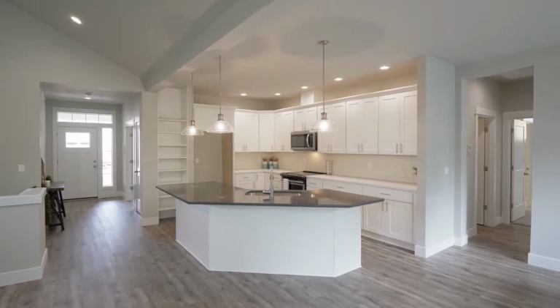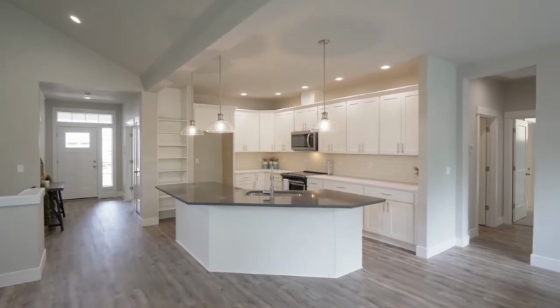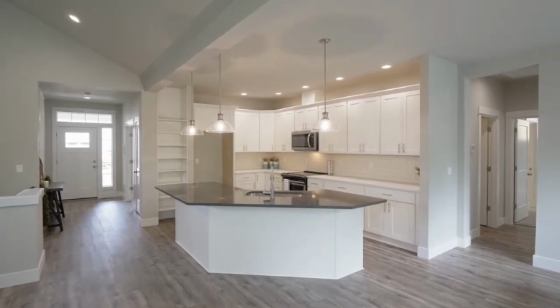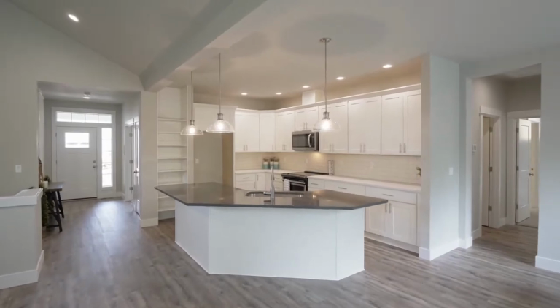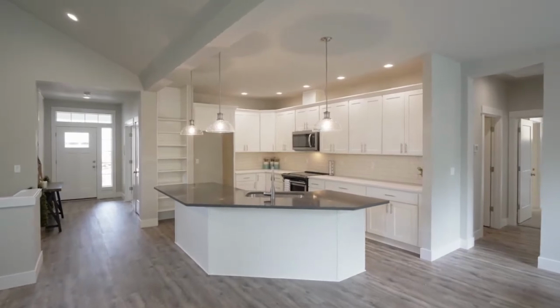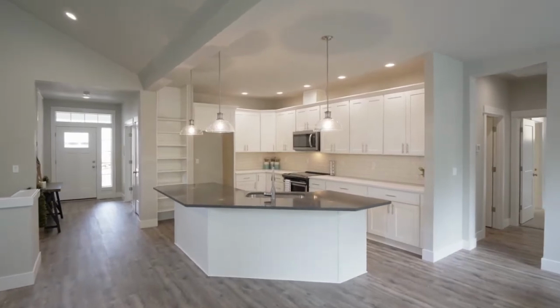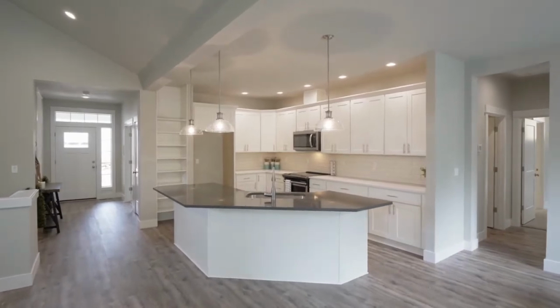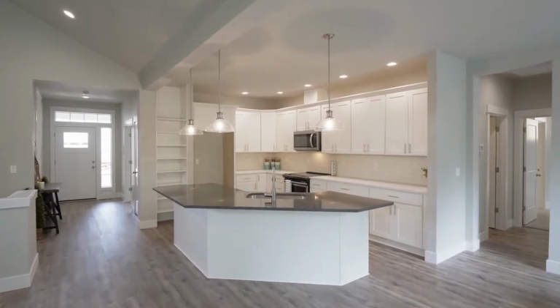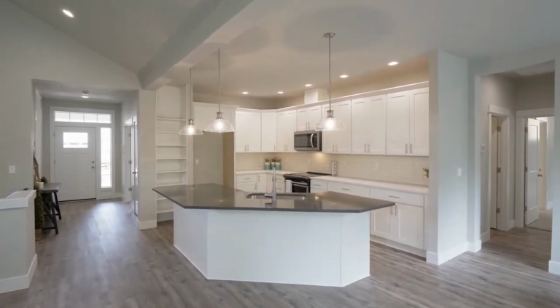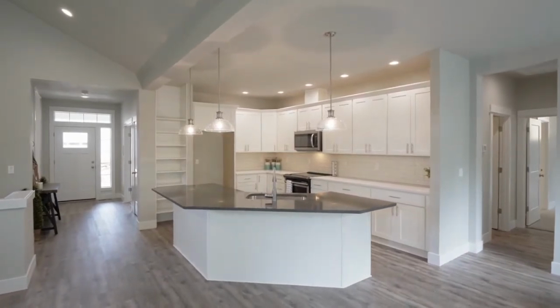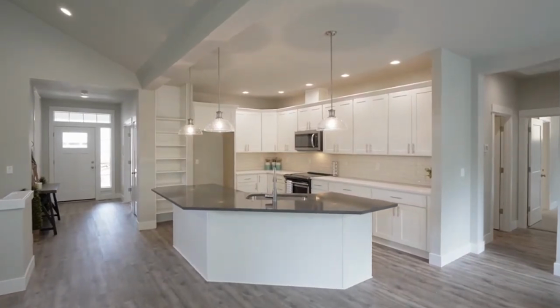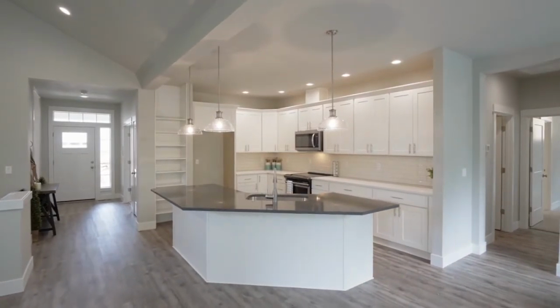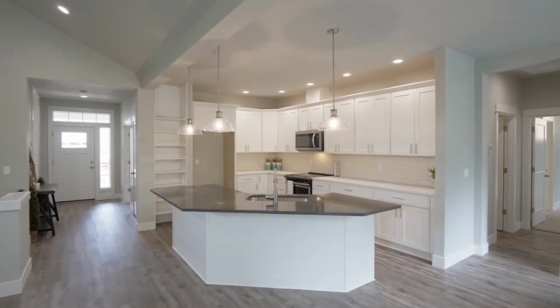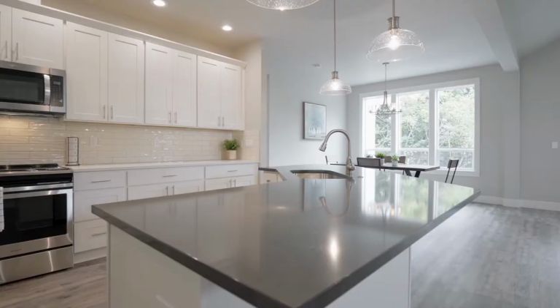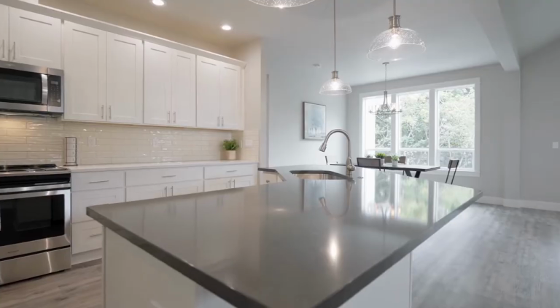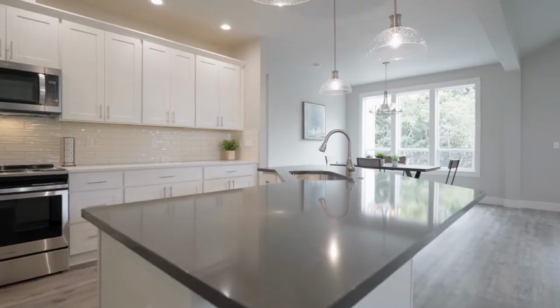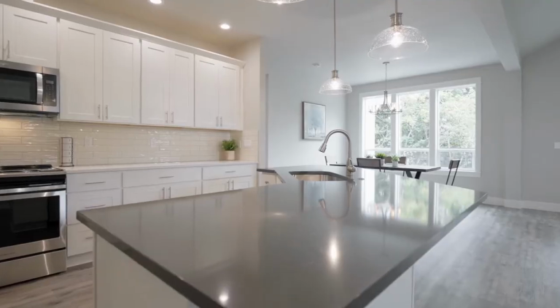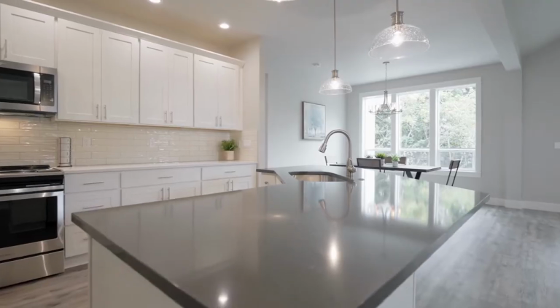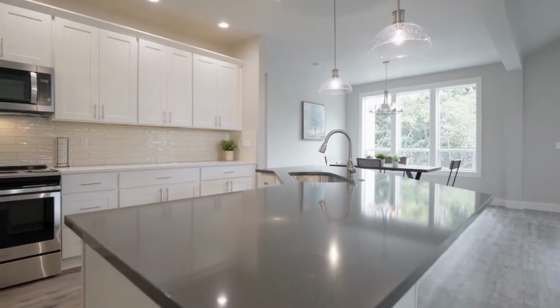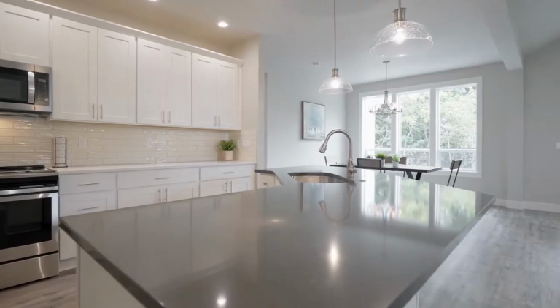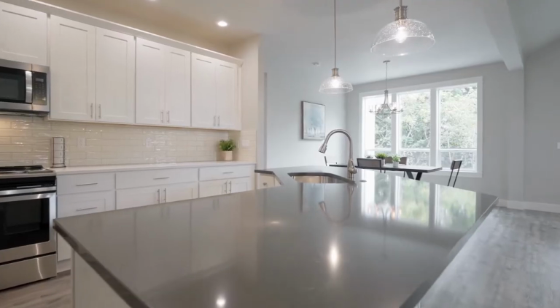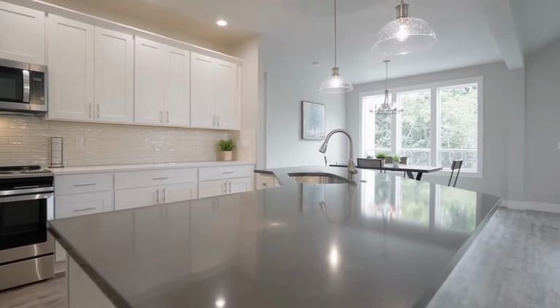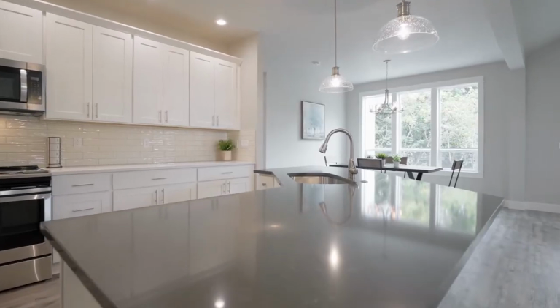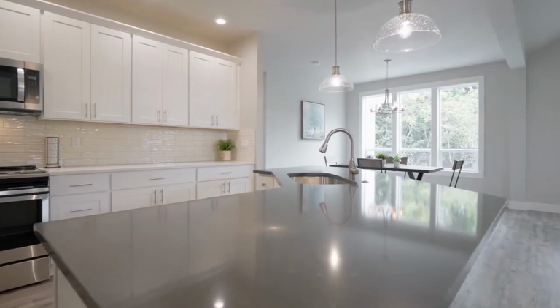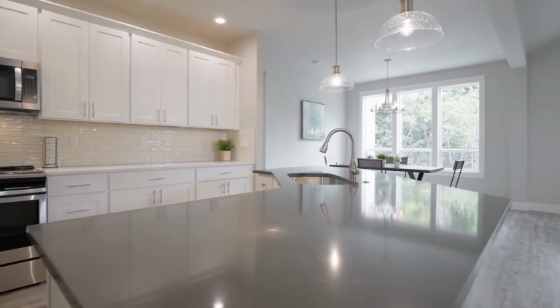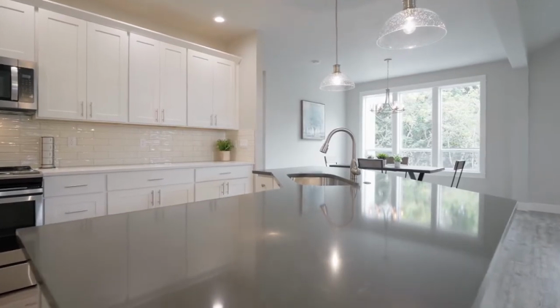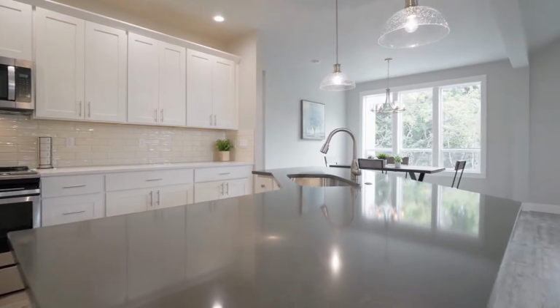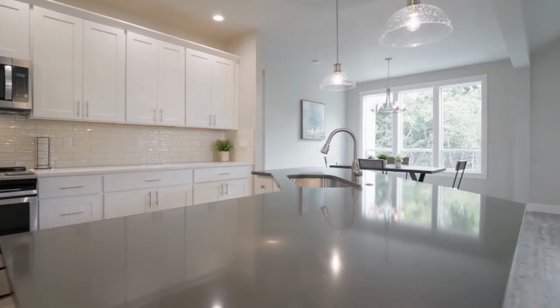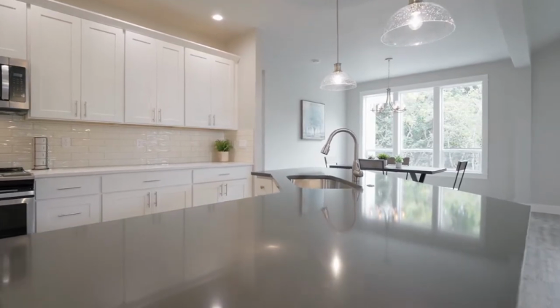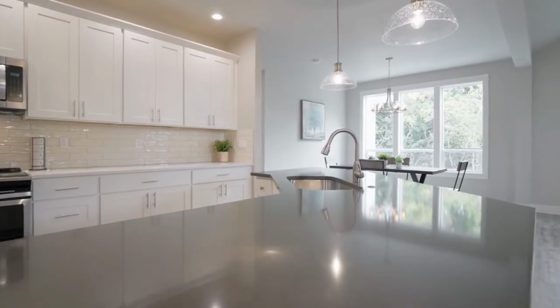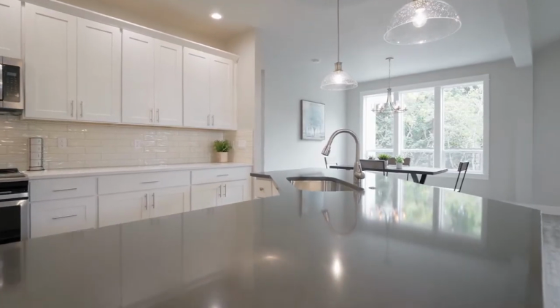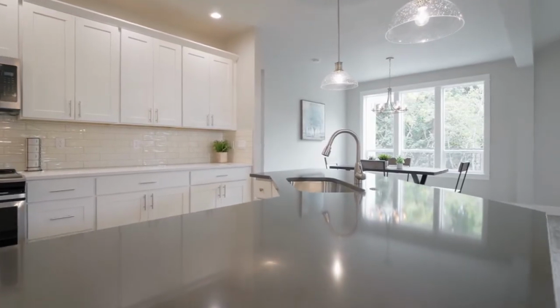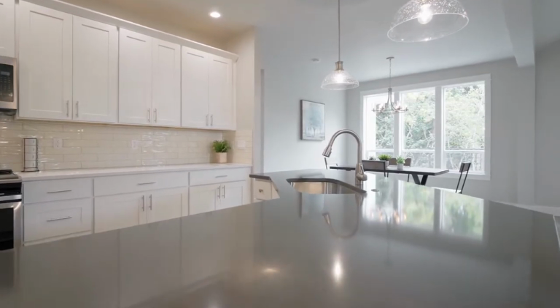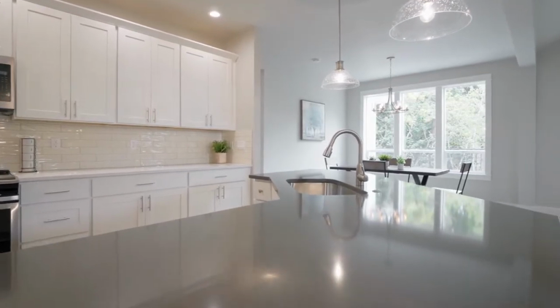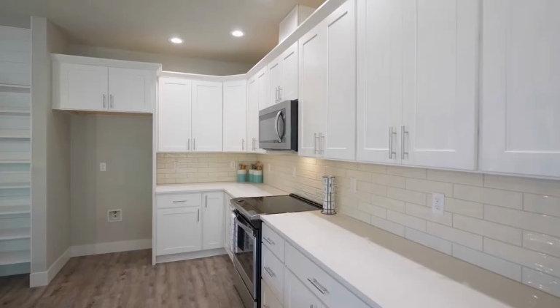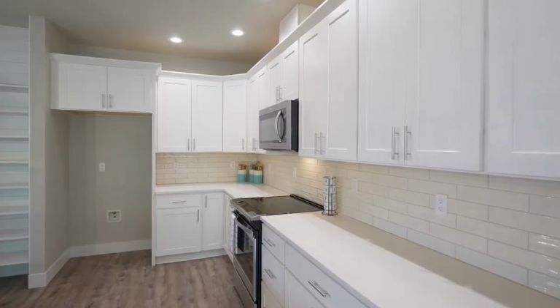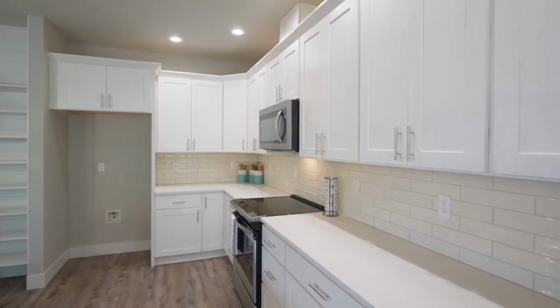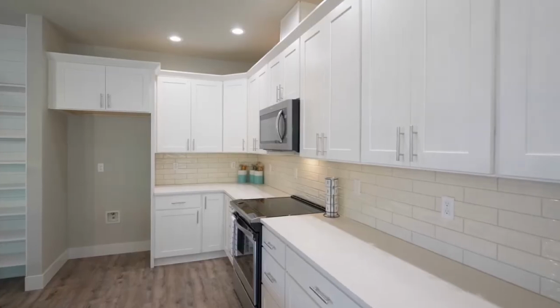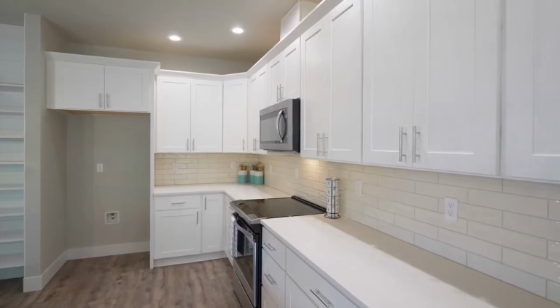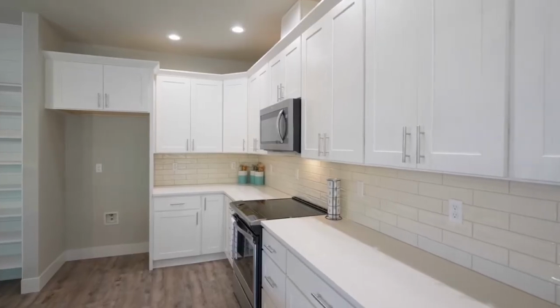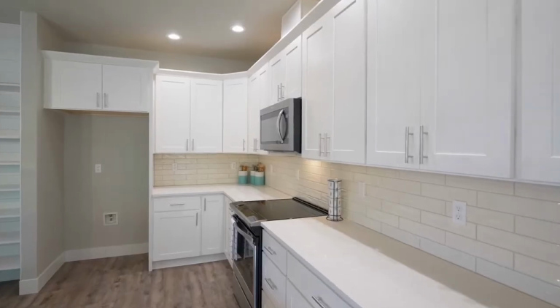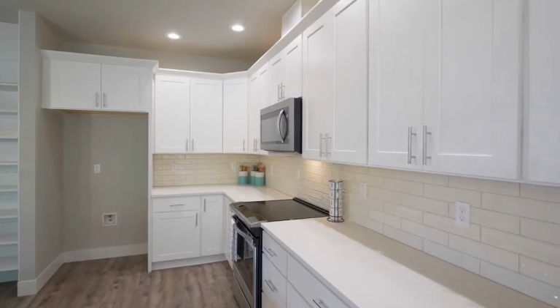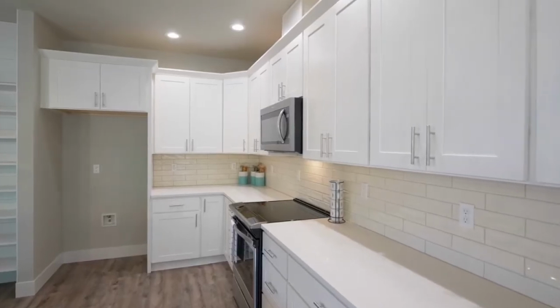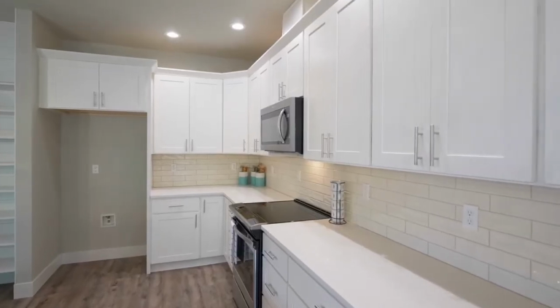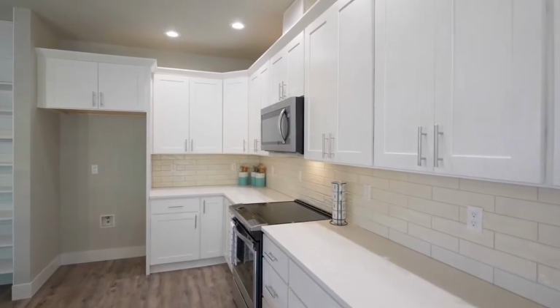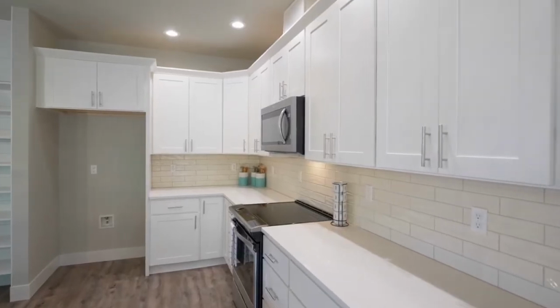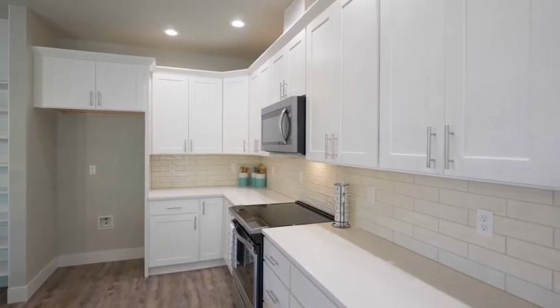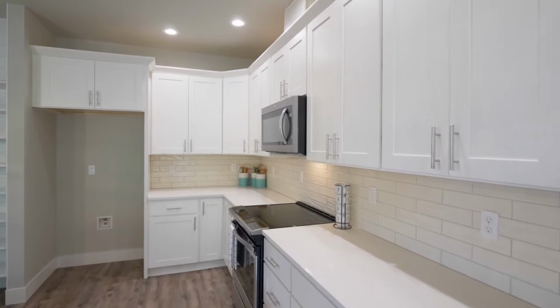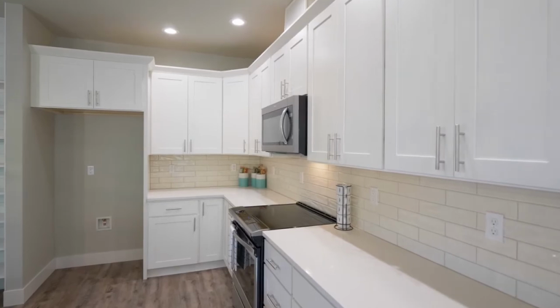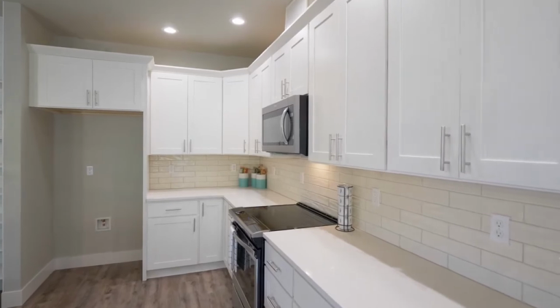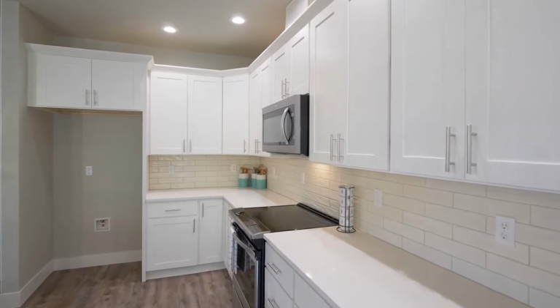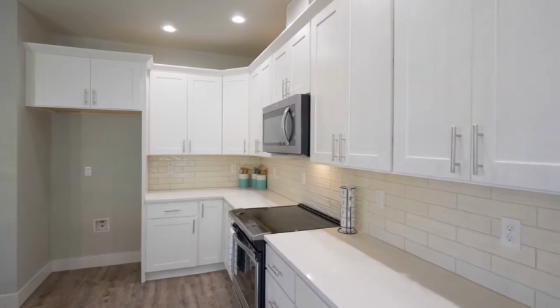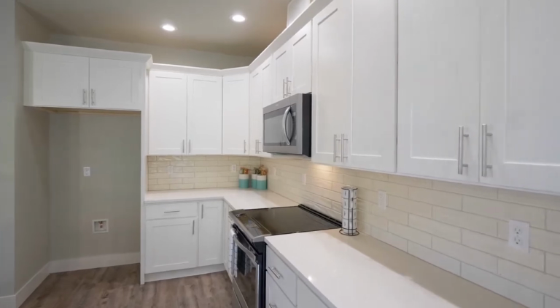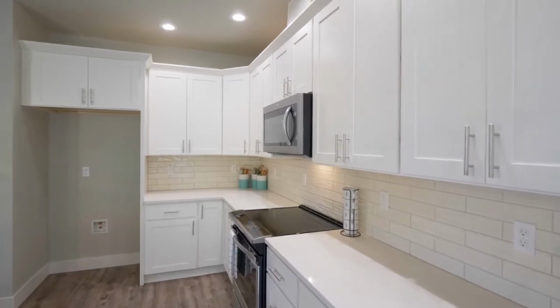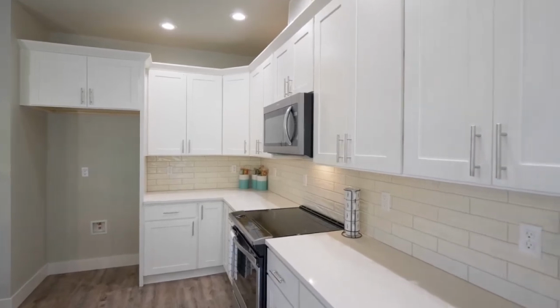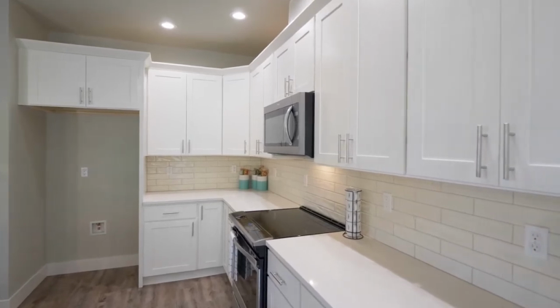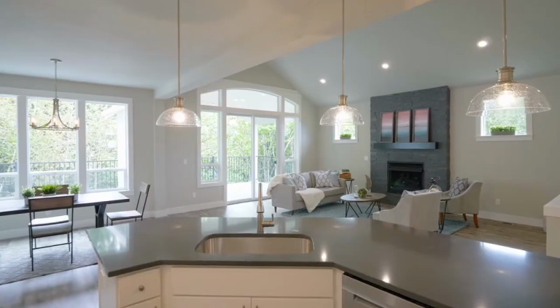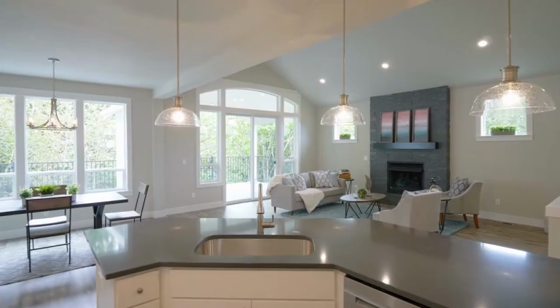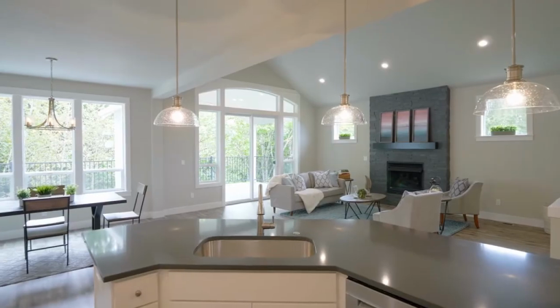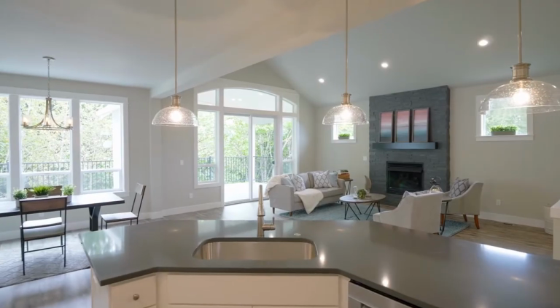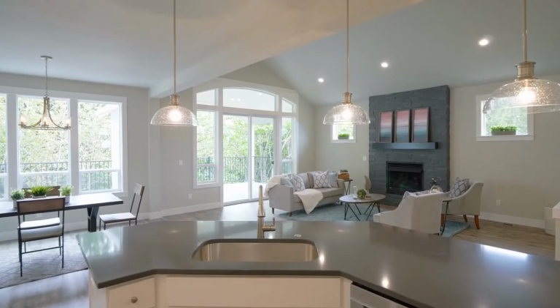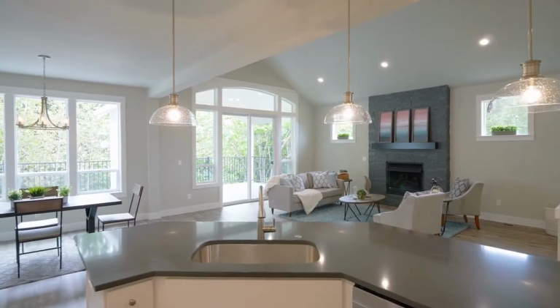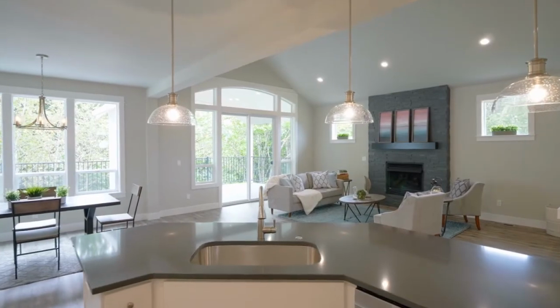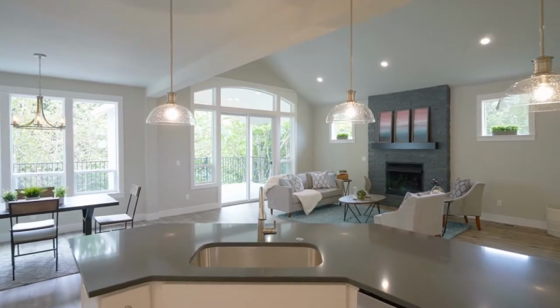The chef's kitchen is beautifully appointed with a large island, quartz counters, and stainless steel appliances.